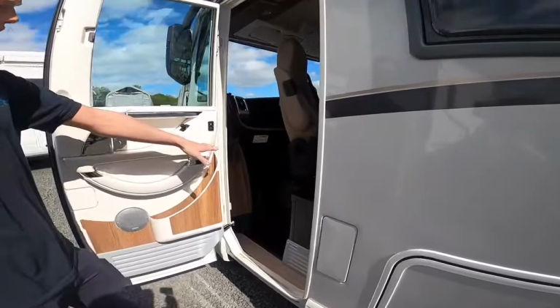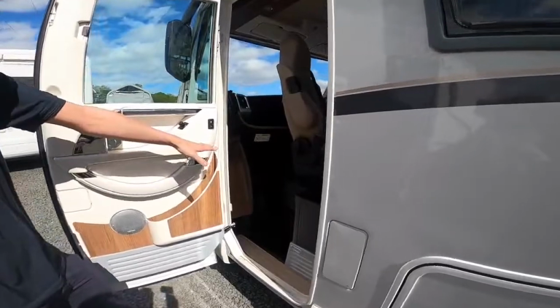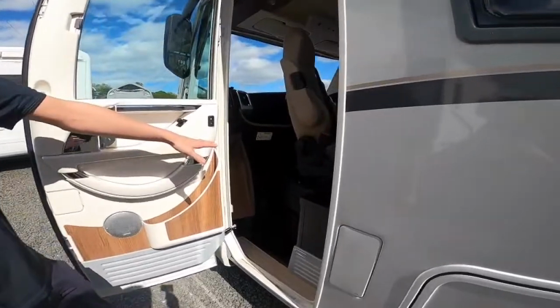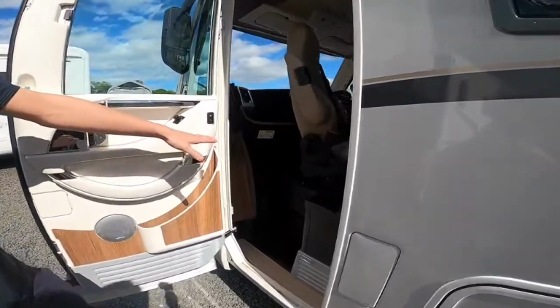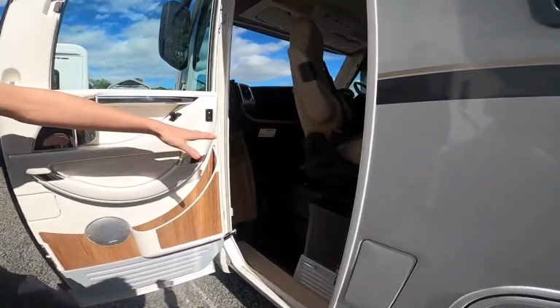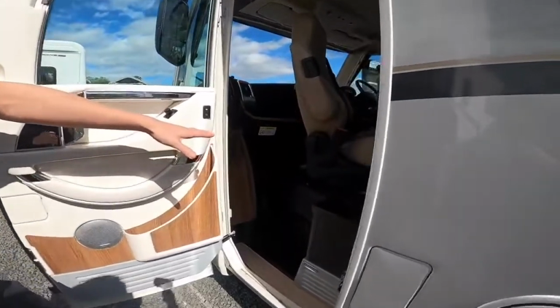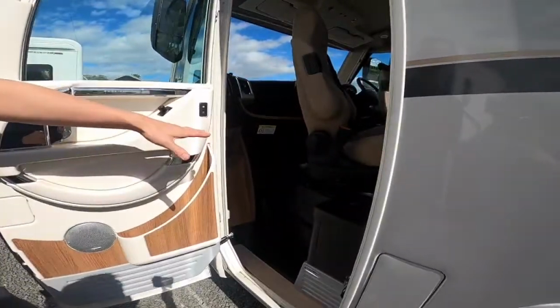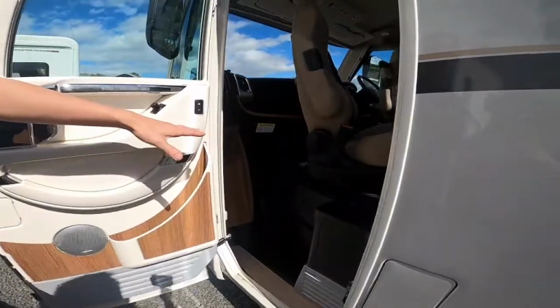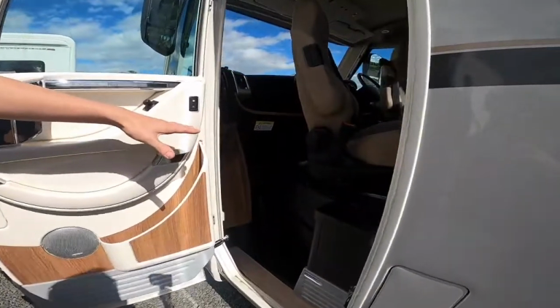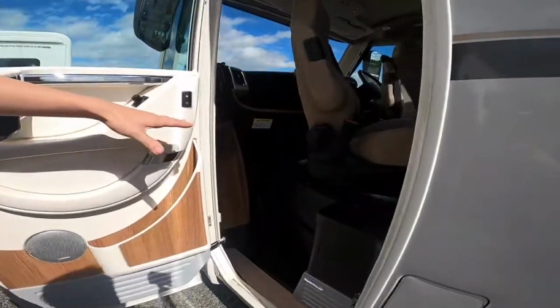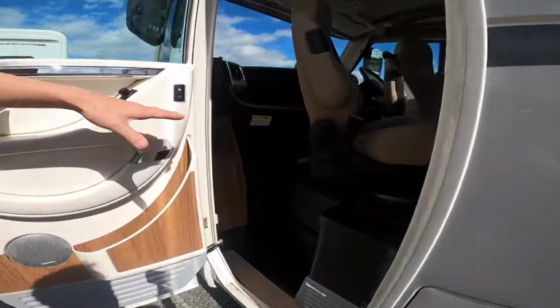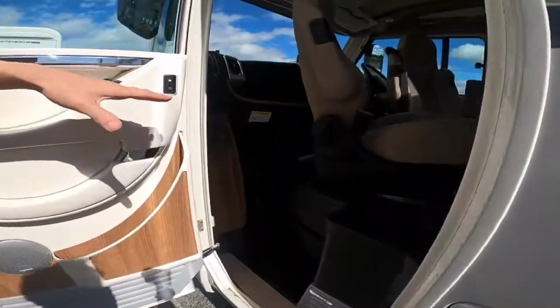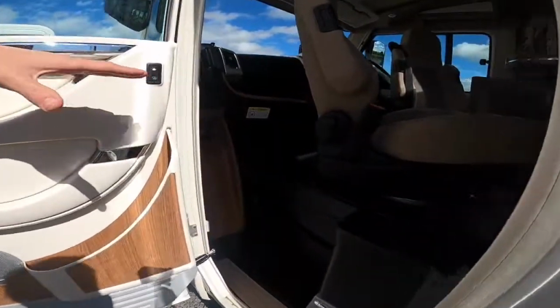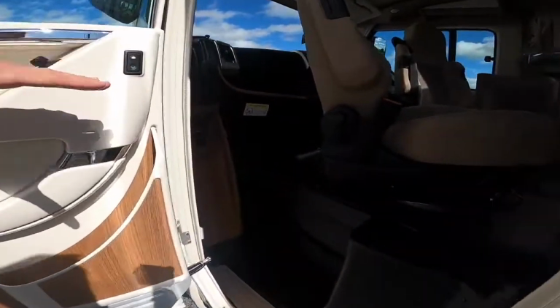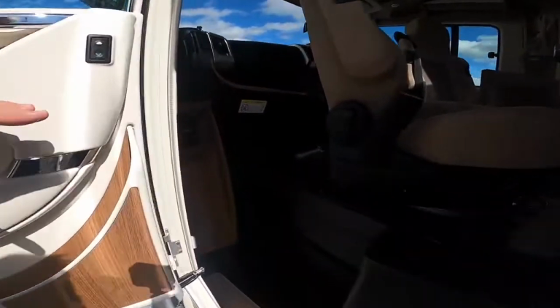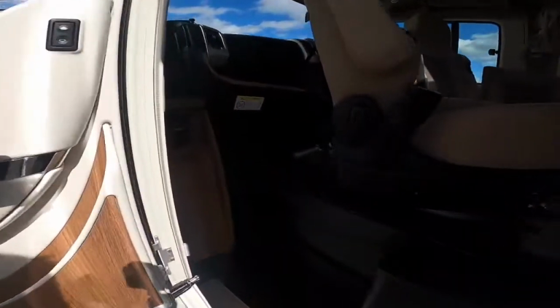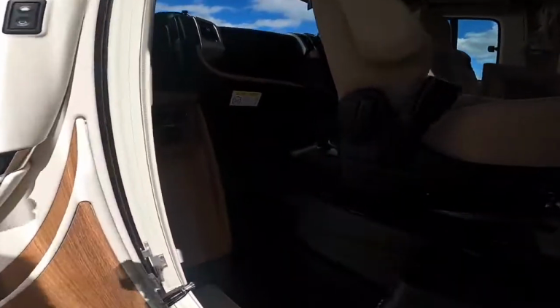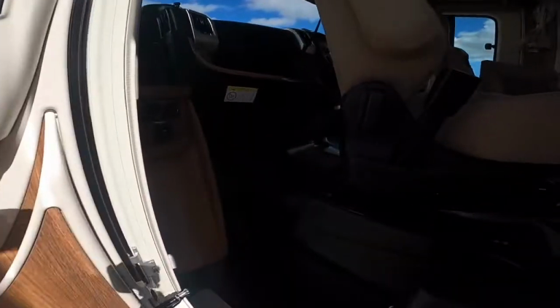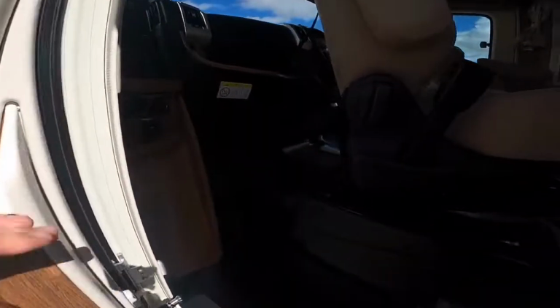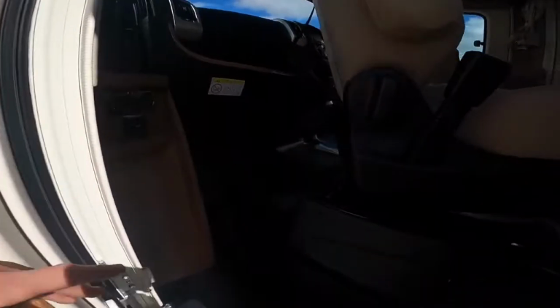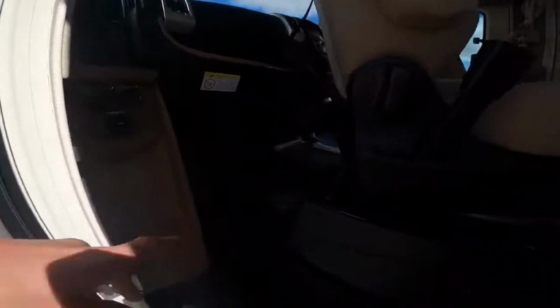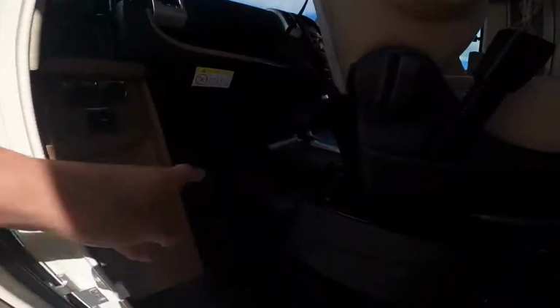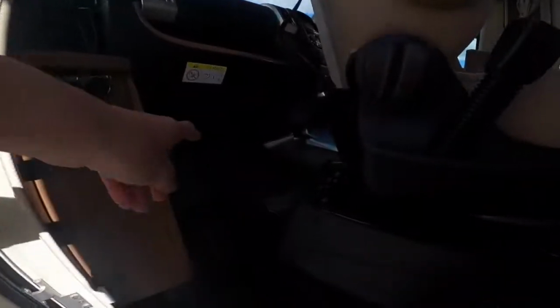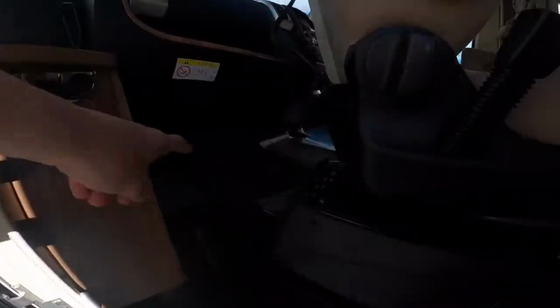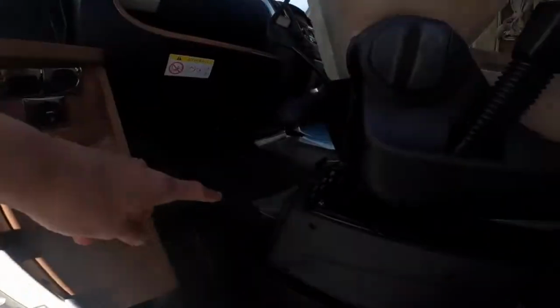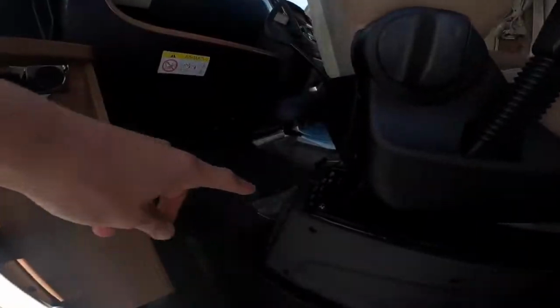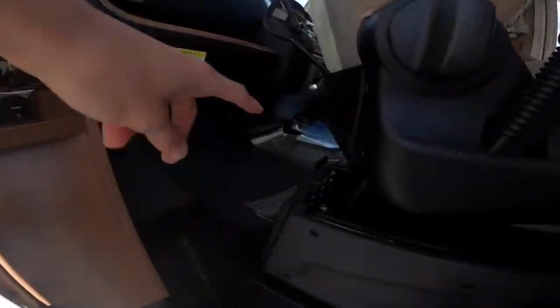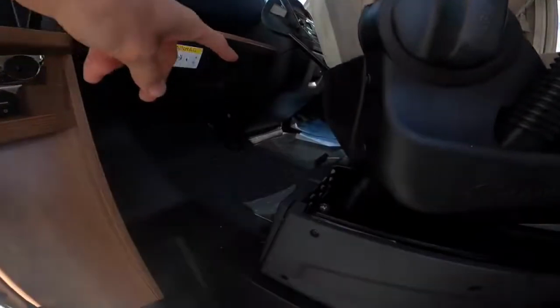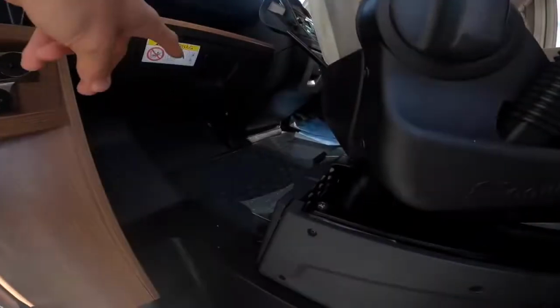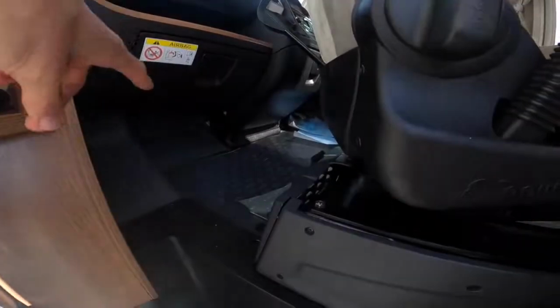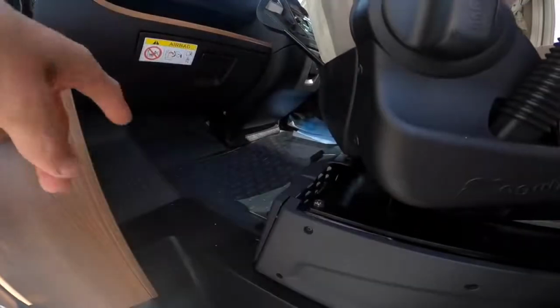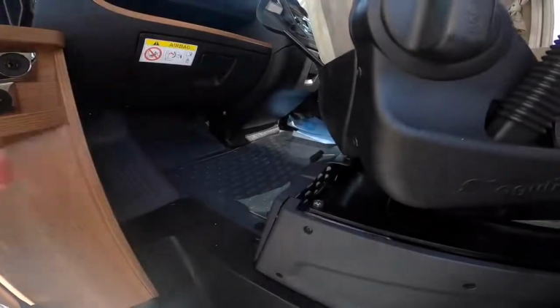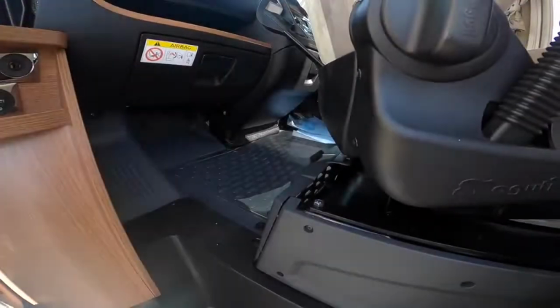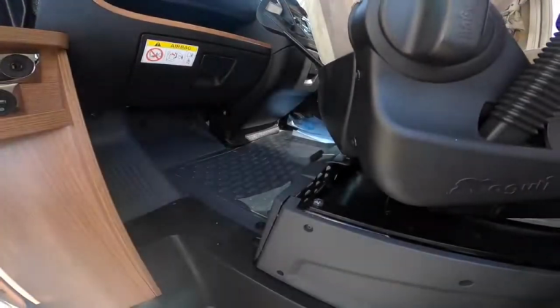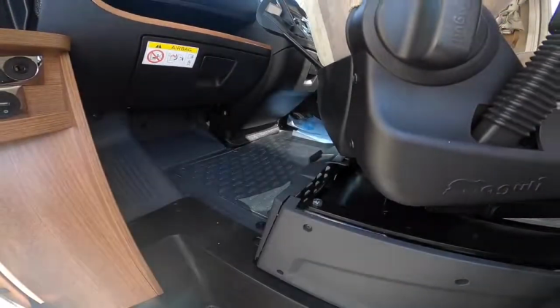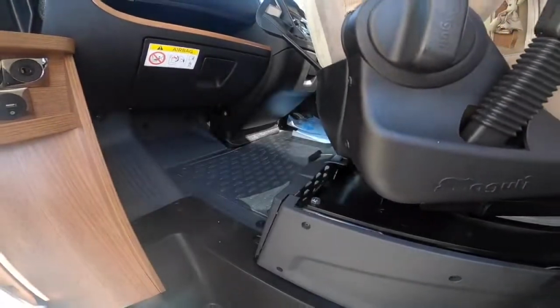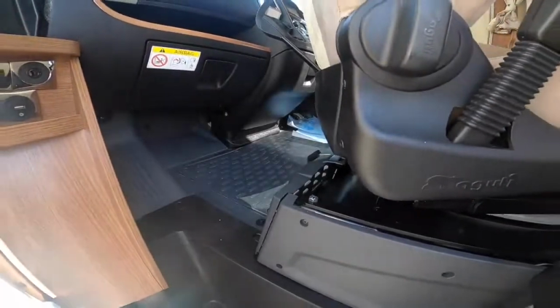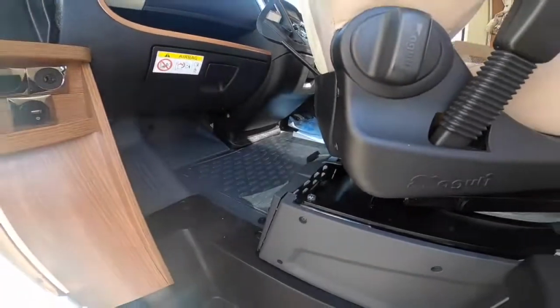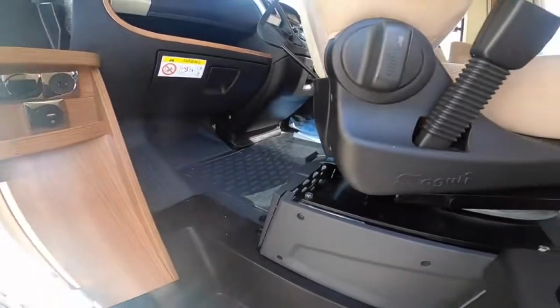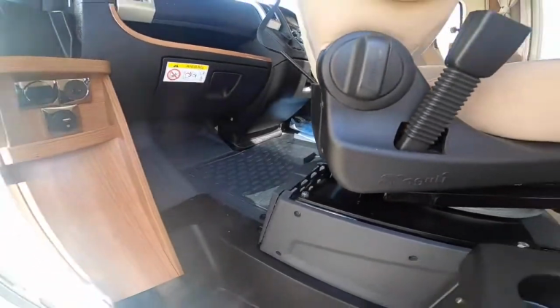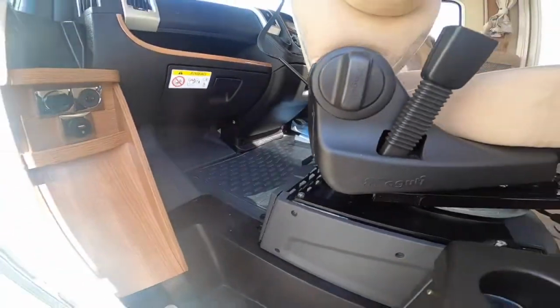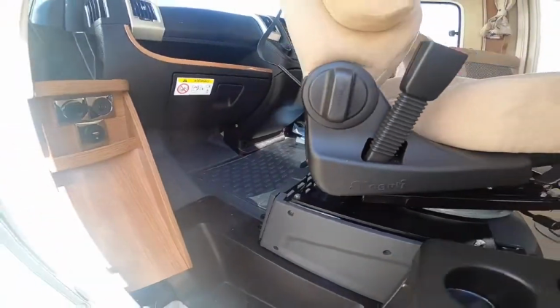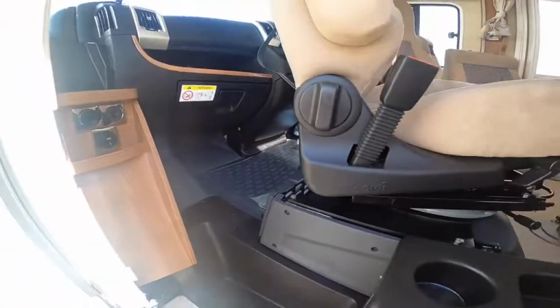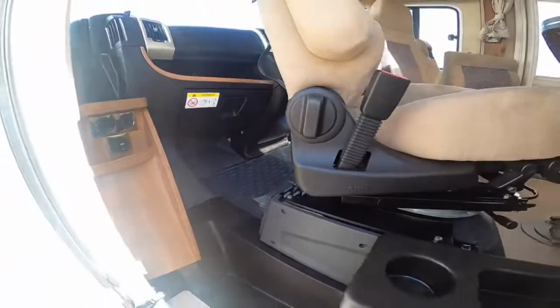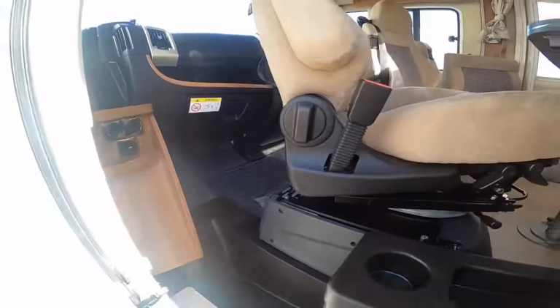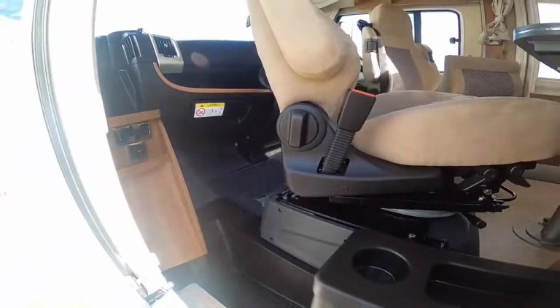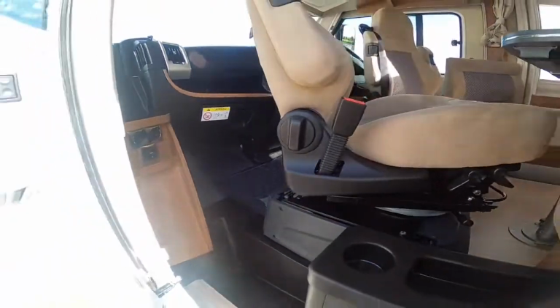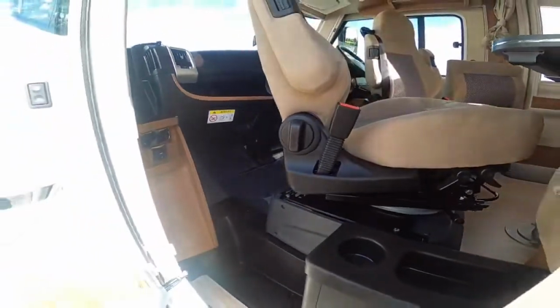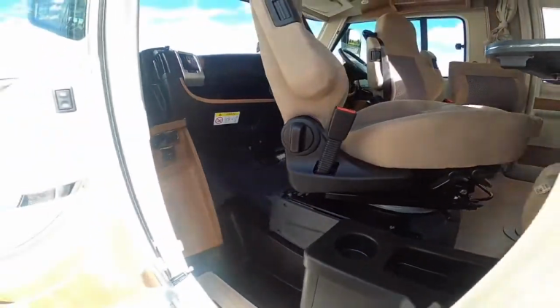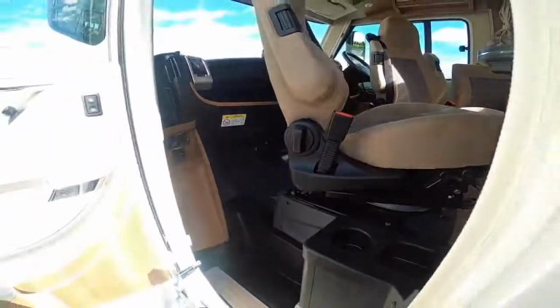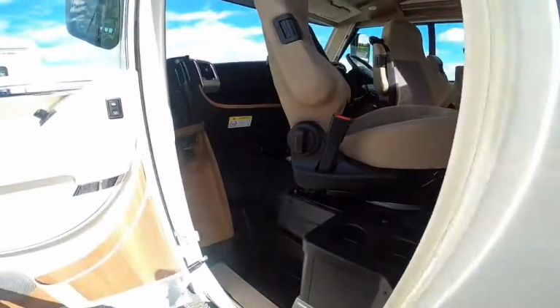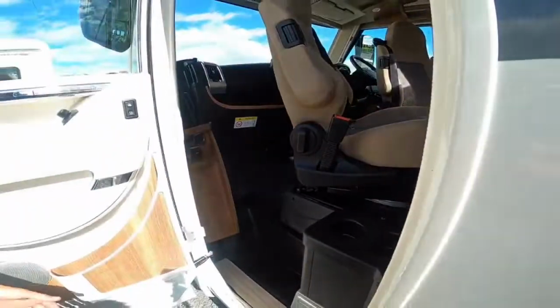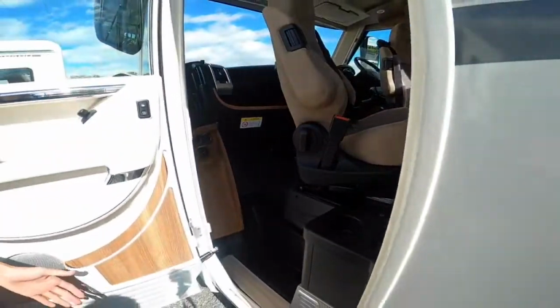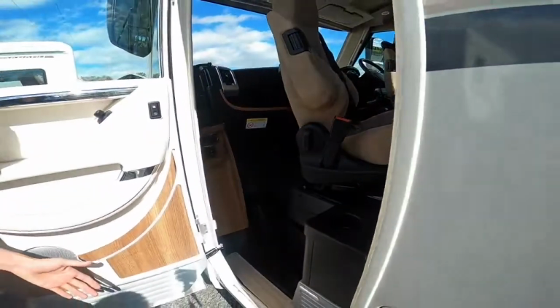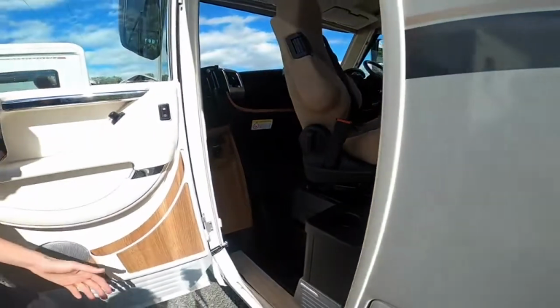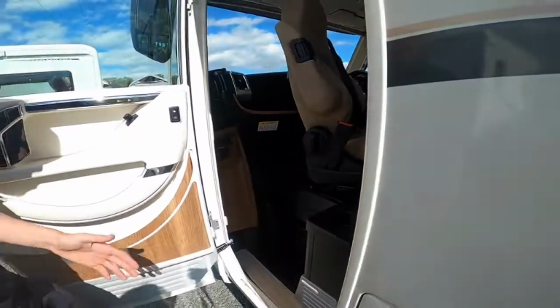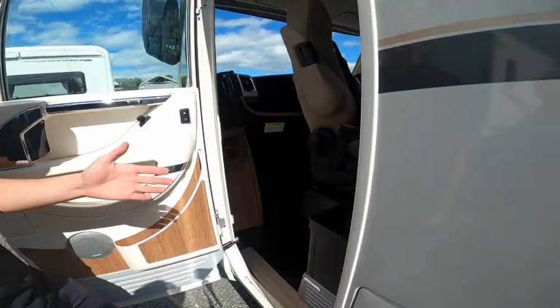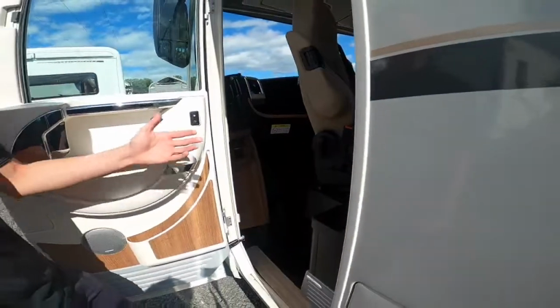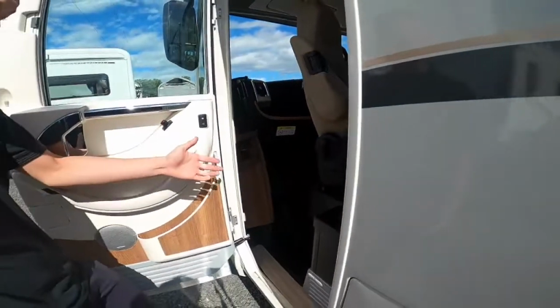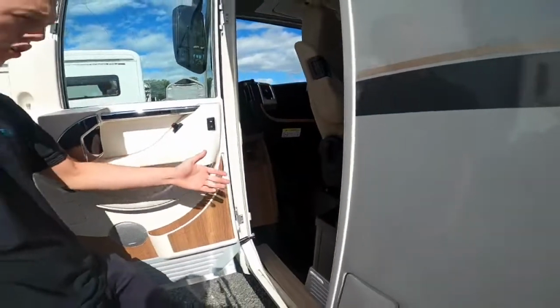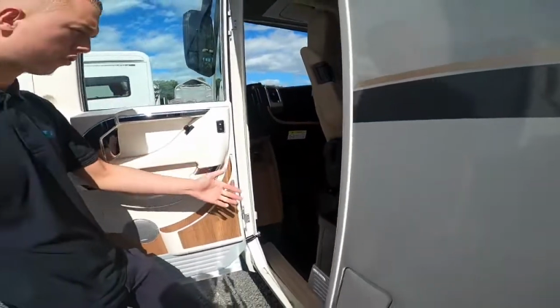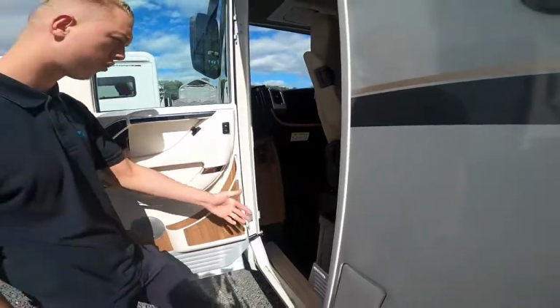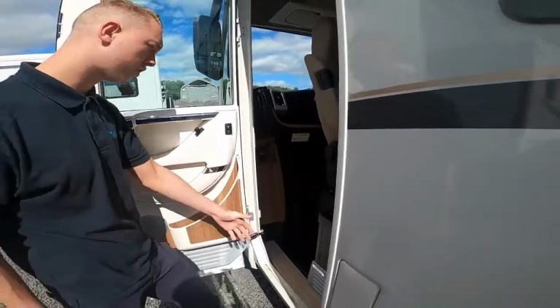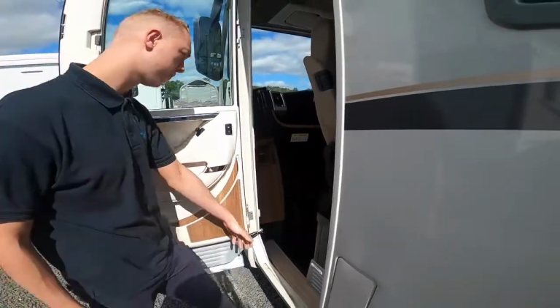The engine battery lives underneath the floor in the cab — that's why you've got the cut-out there, to get access to the cab battery should you ever need to or put a charger on.